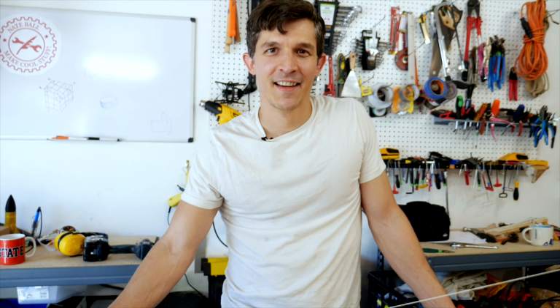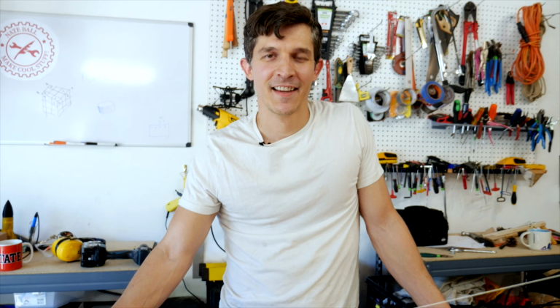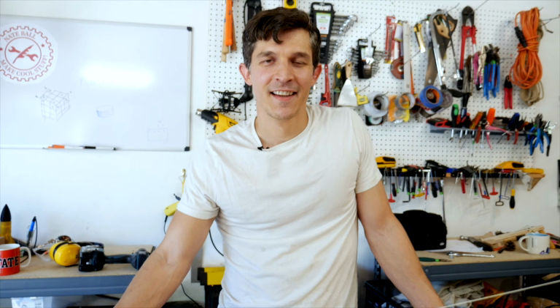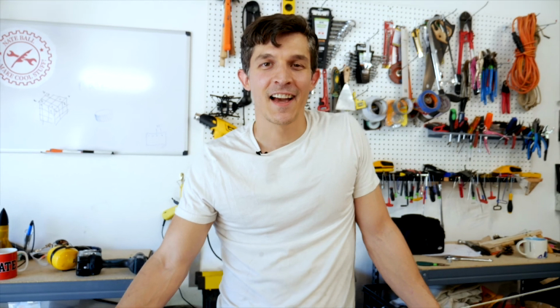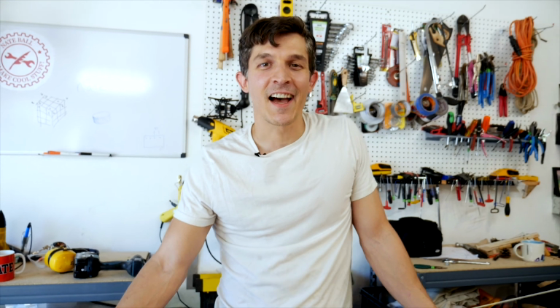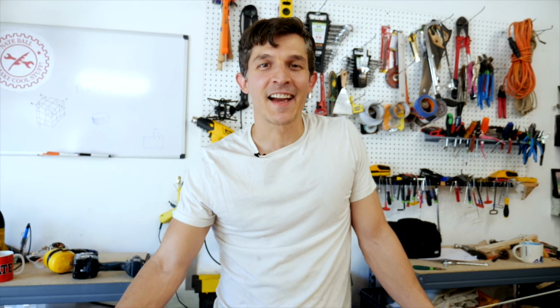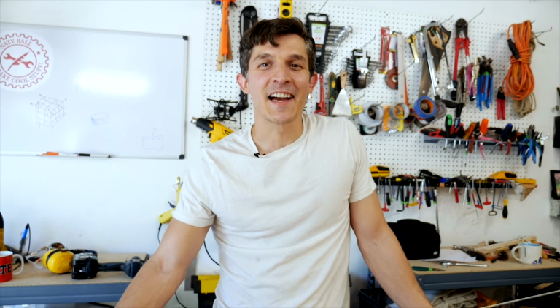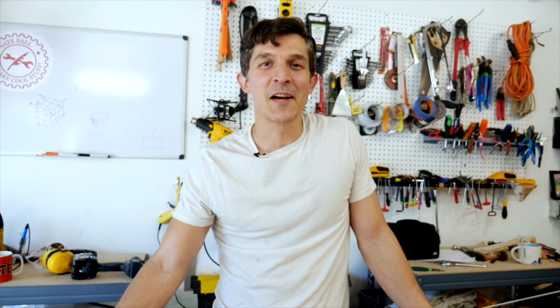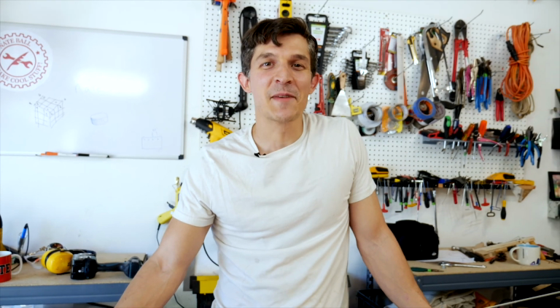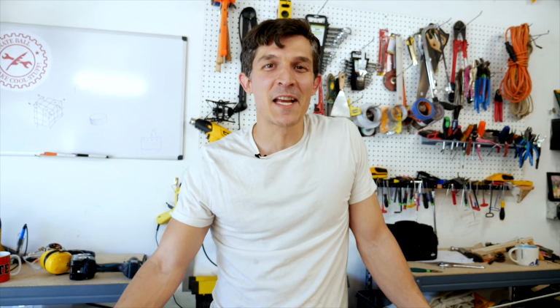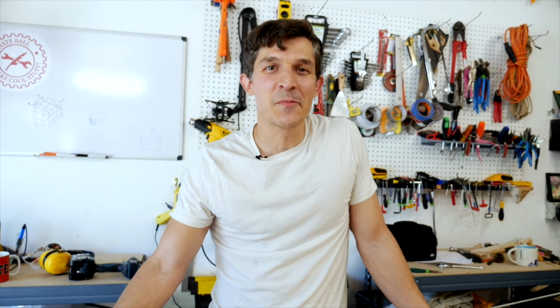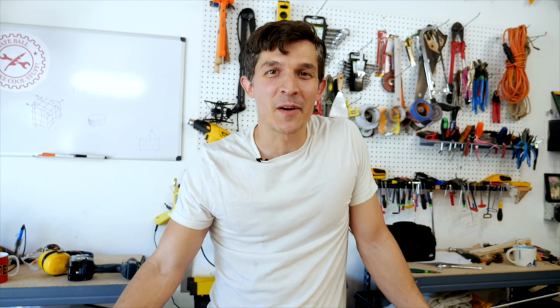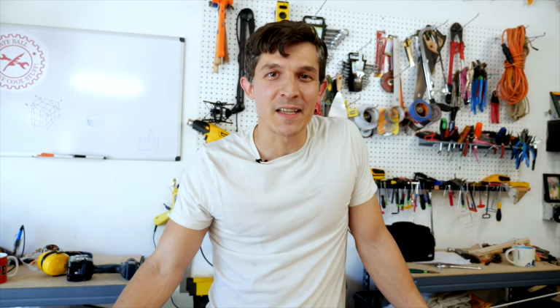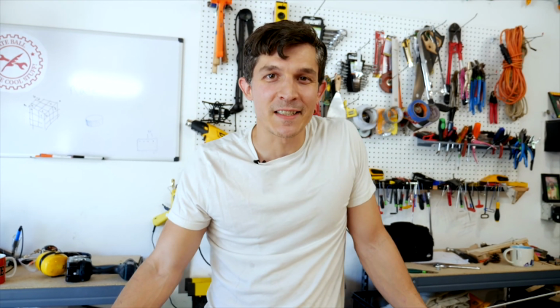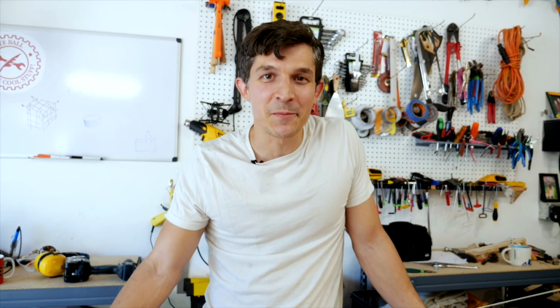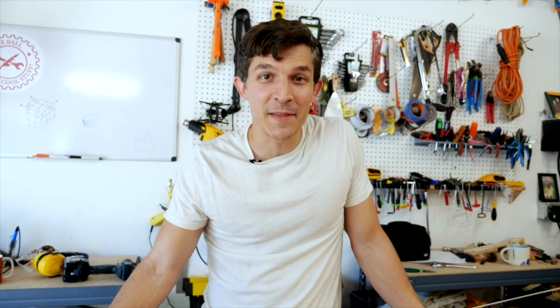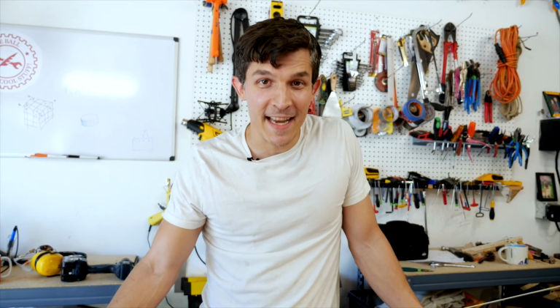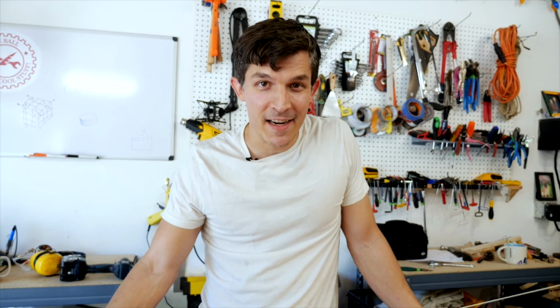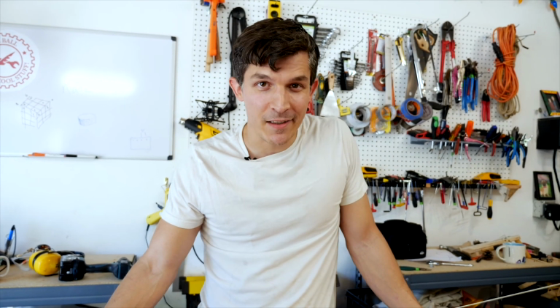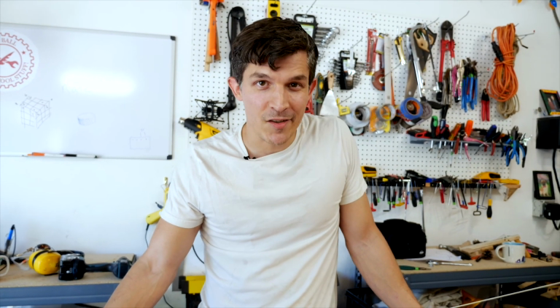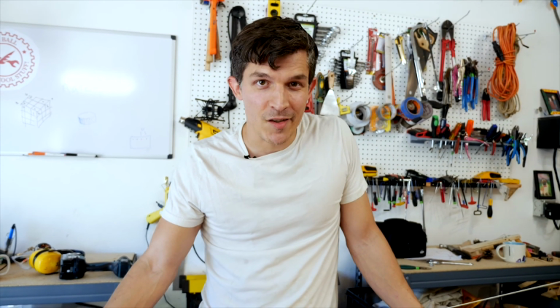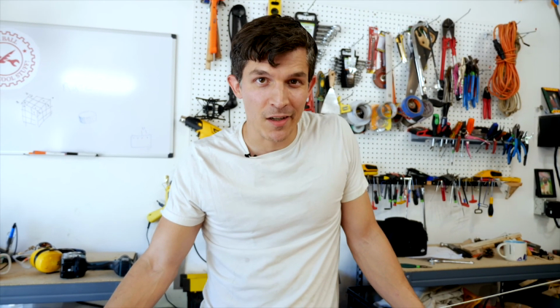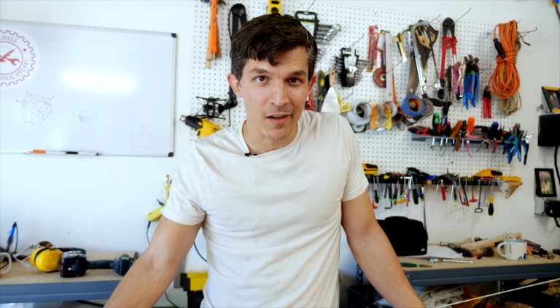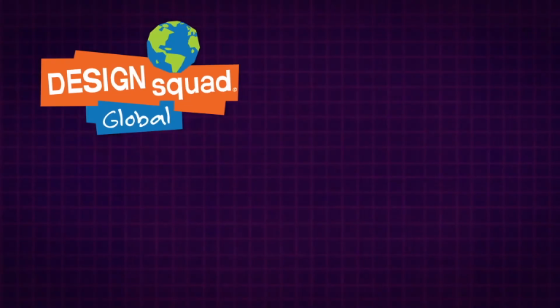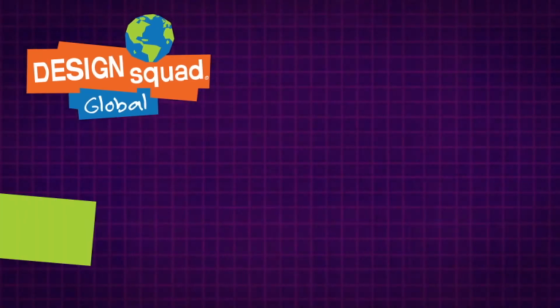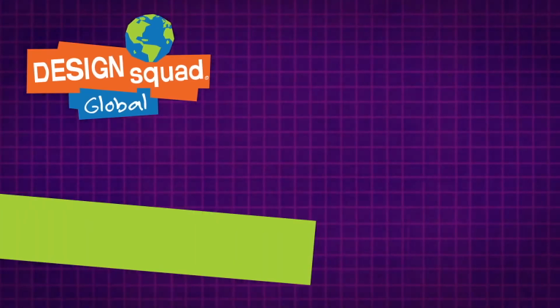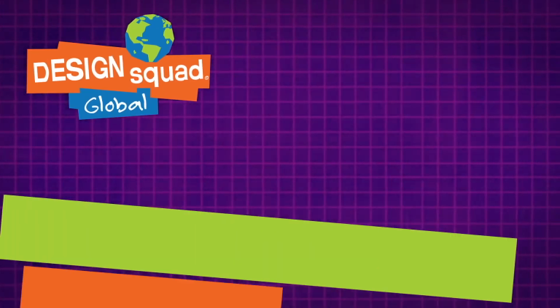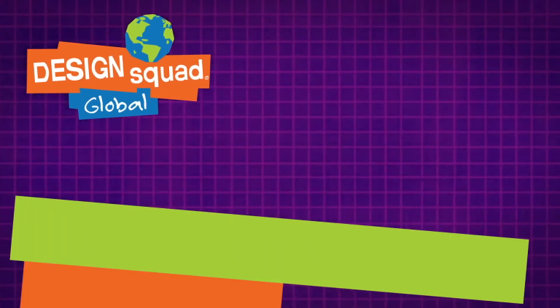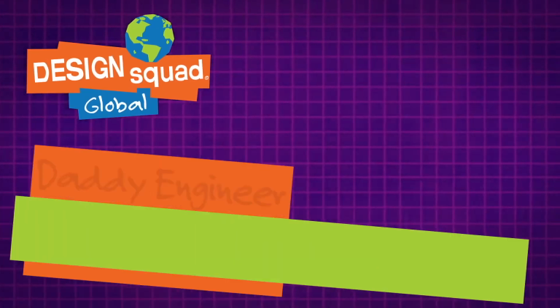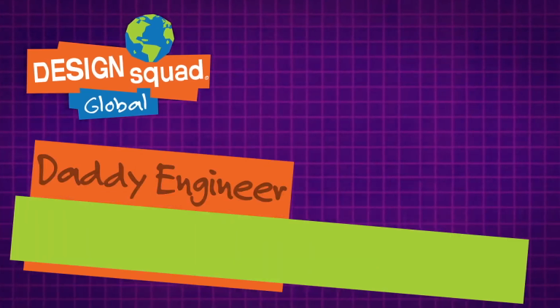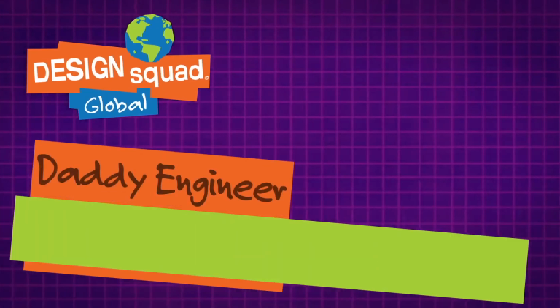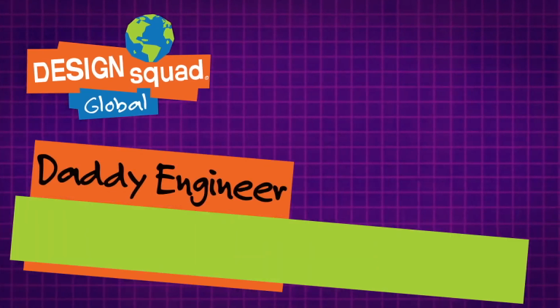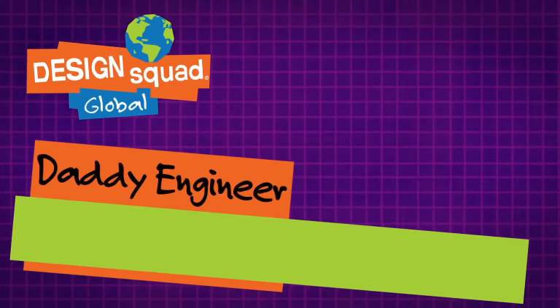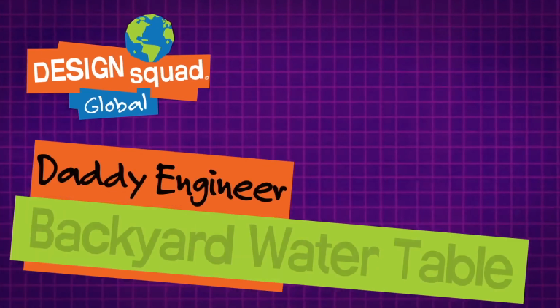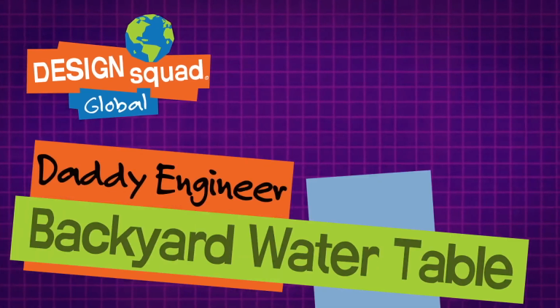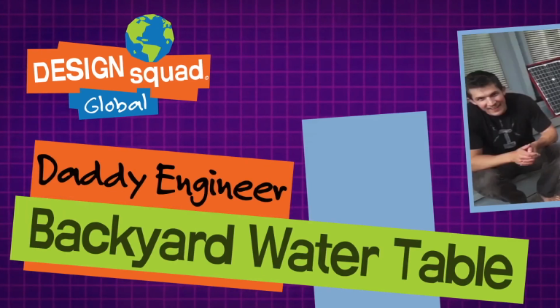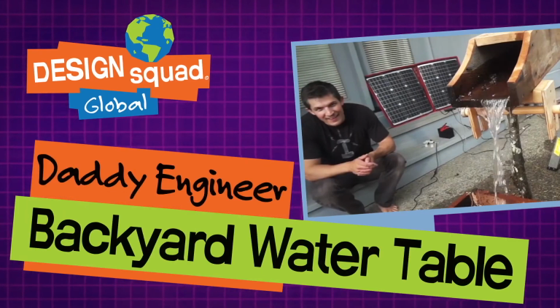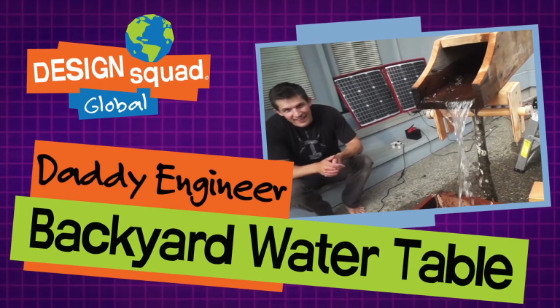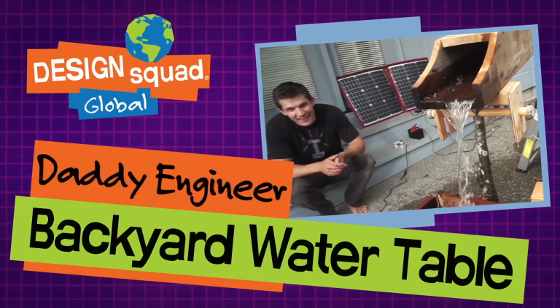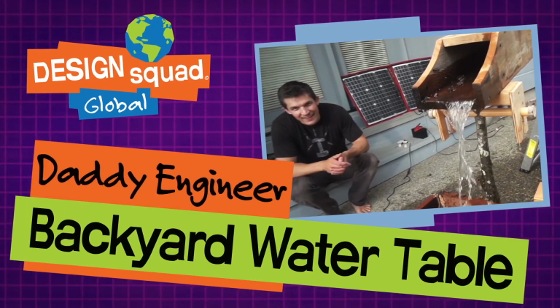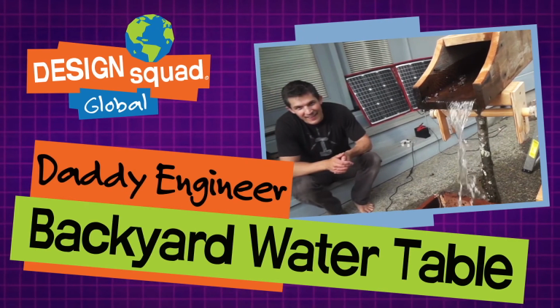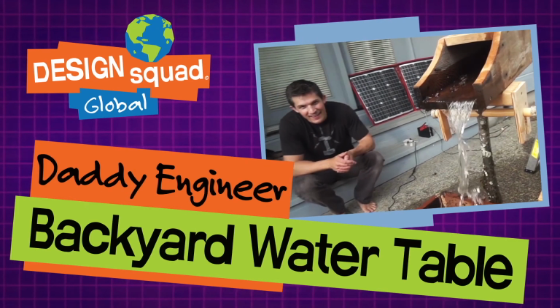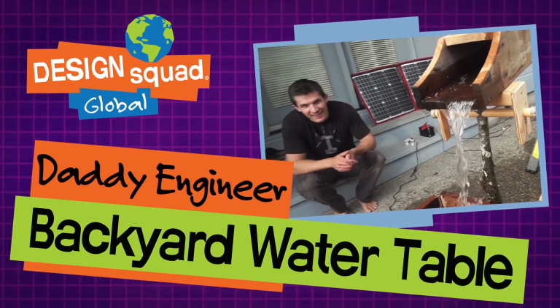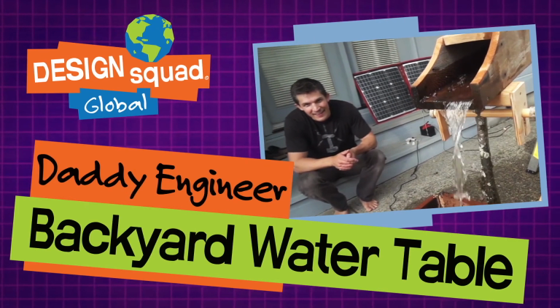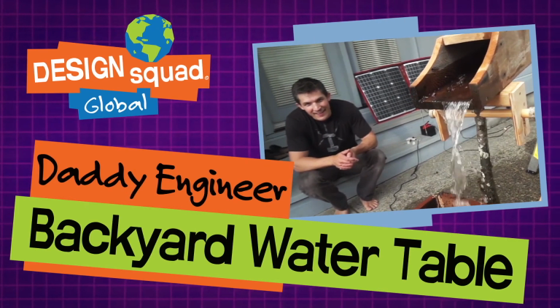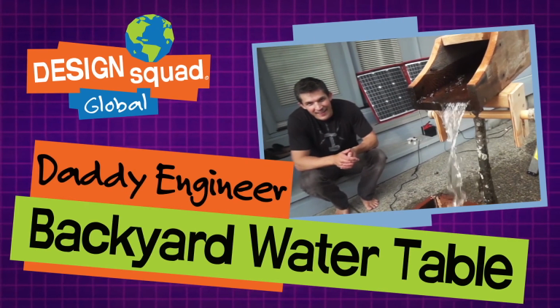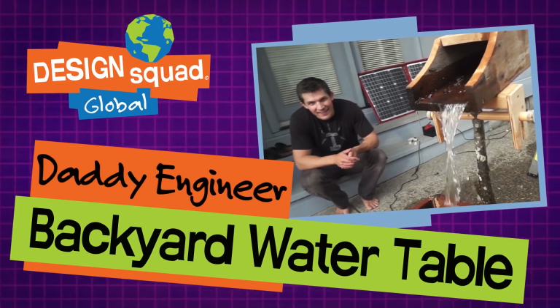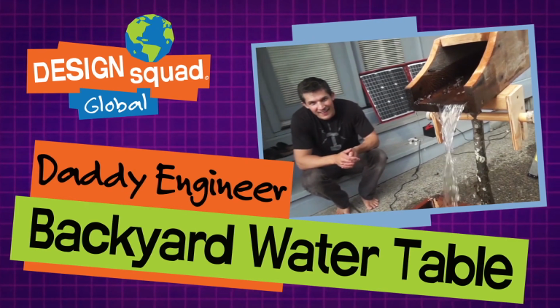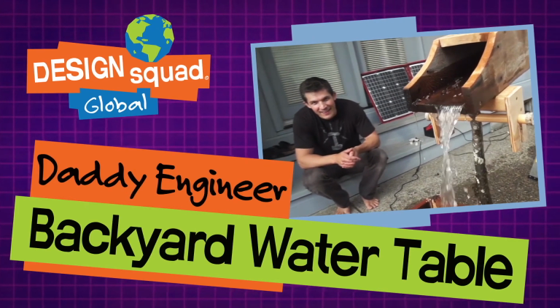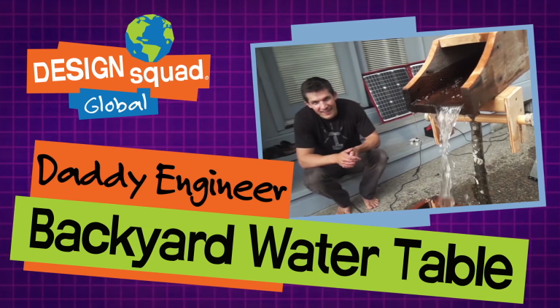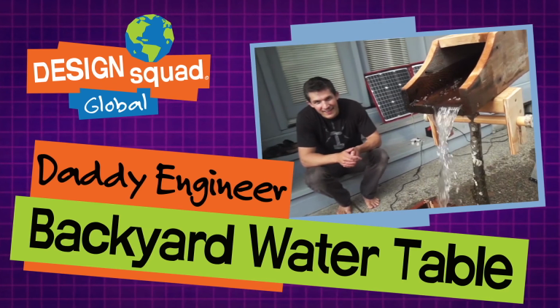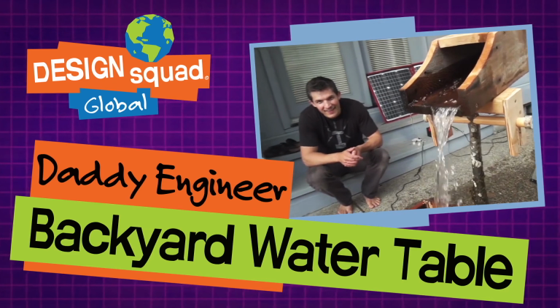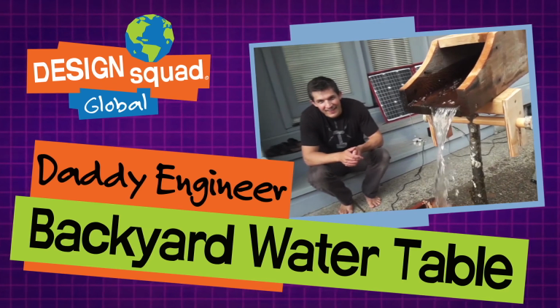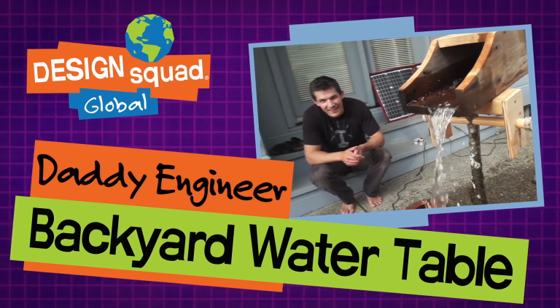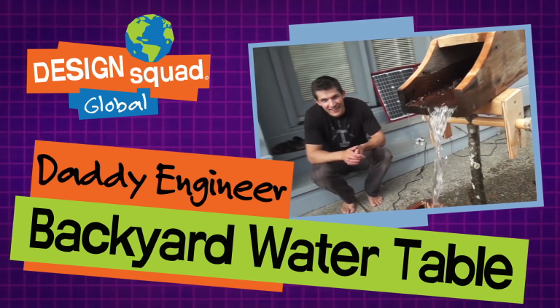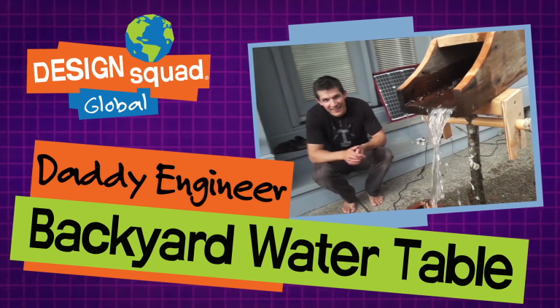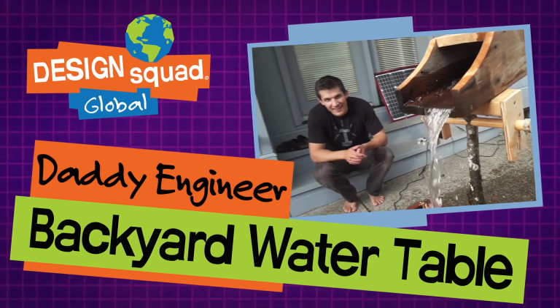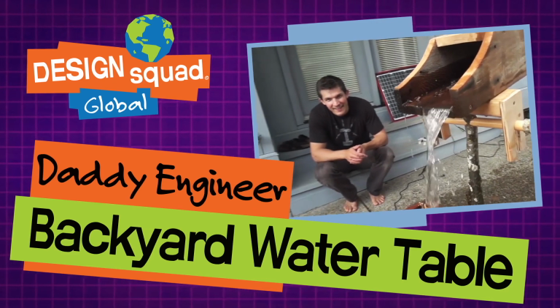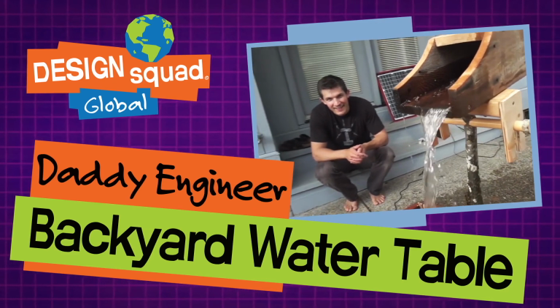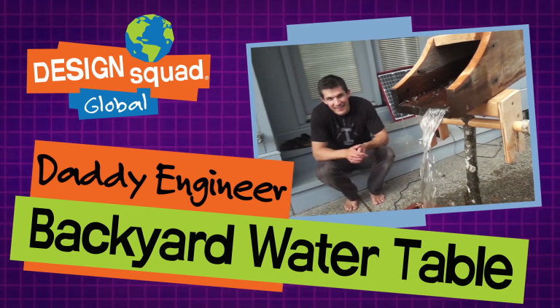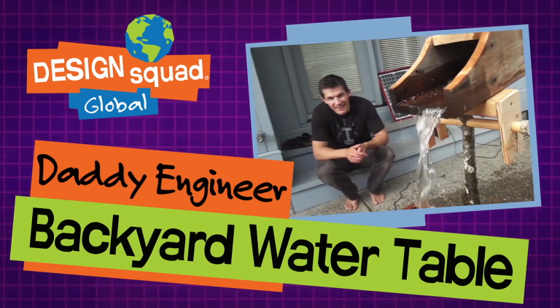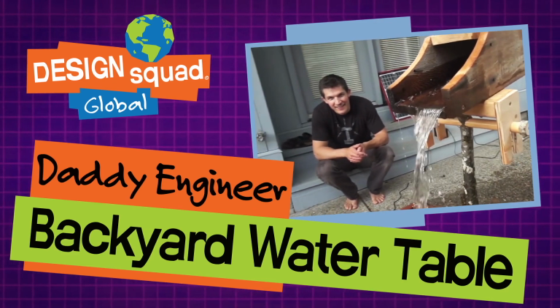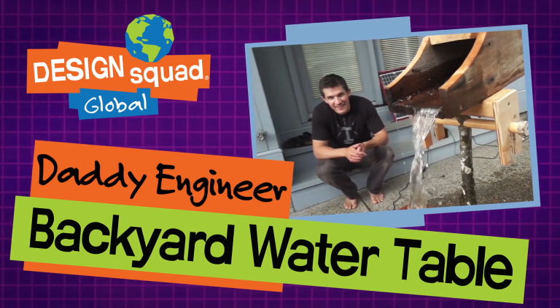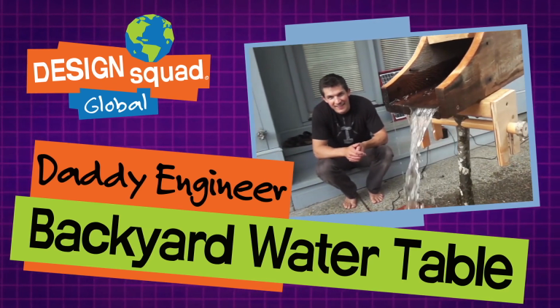Hi, I'm Nate Ball, mechanical engineer, author, dad, and host of Design Squad Global on PBS Kids.